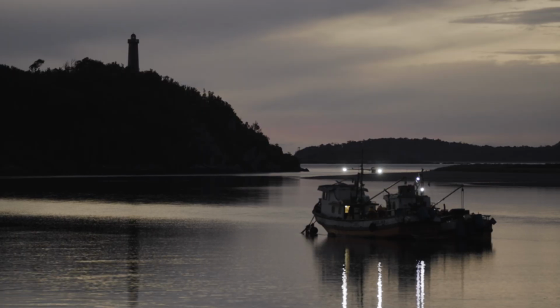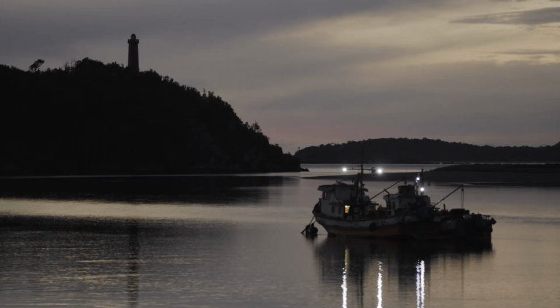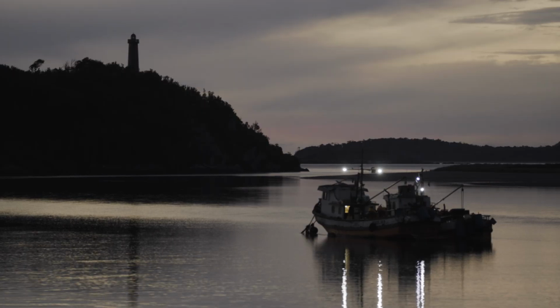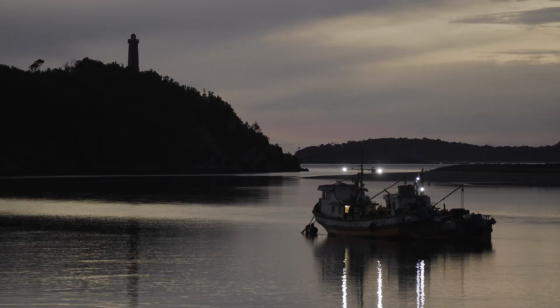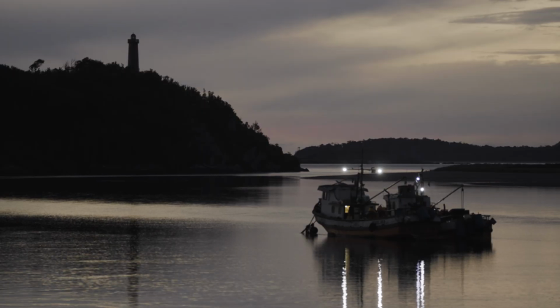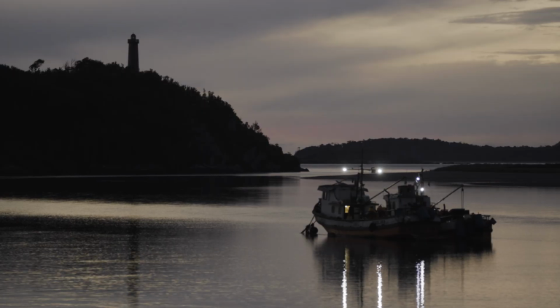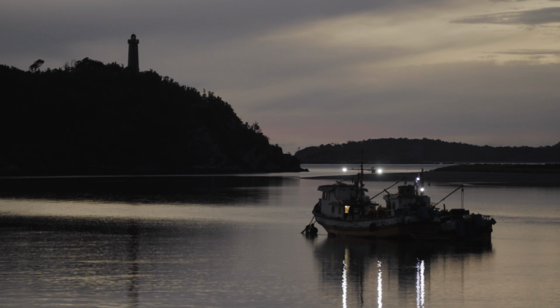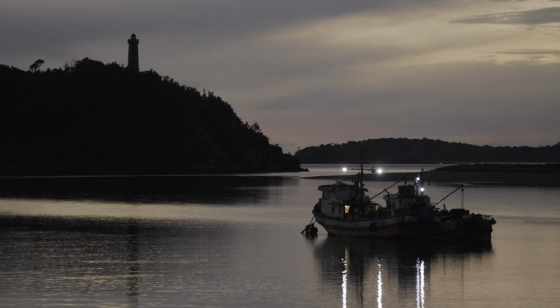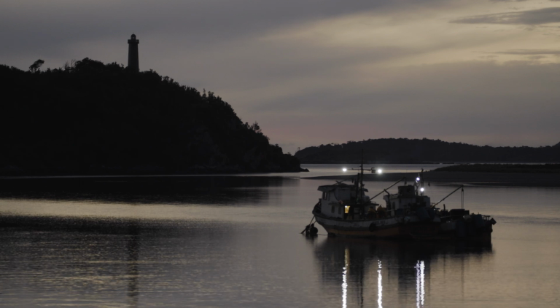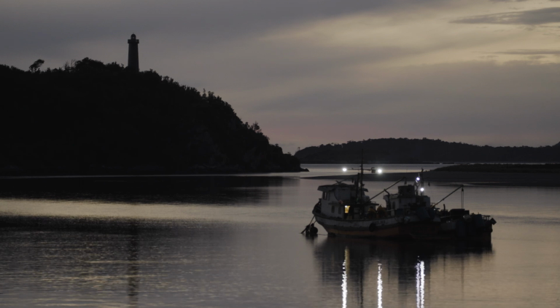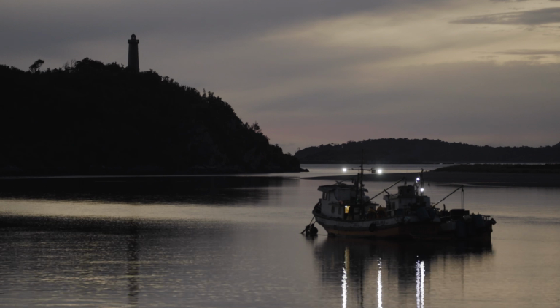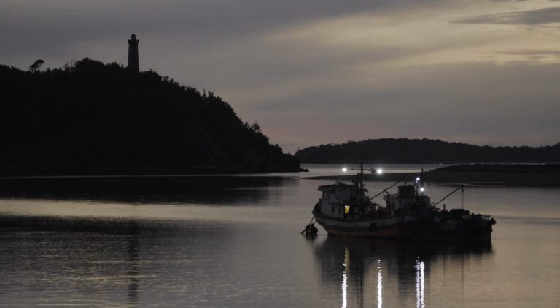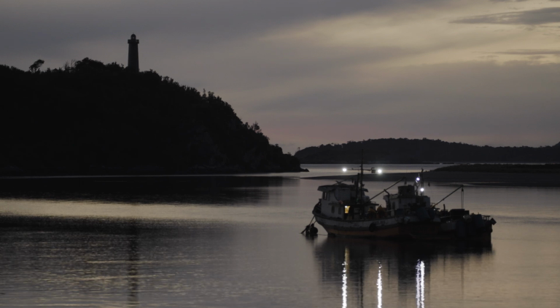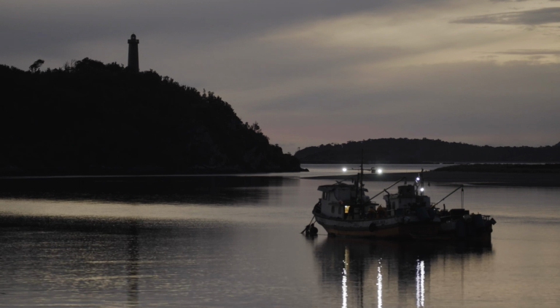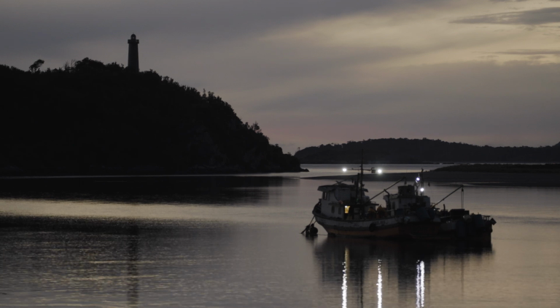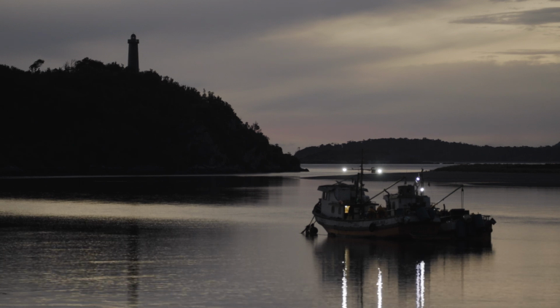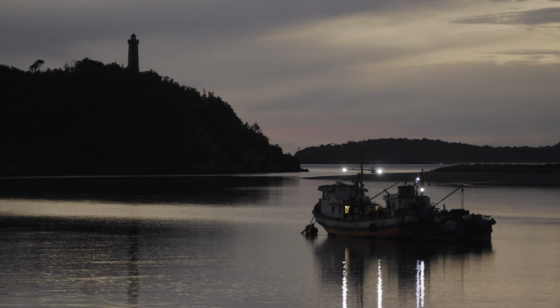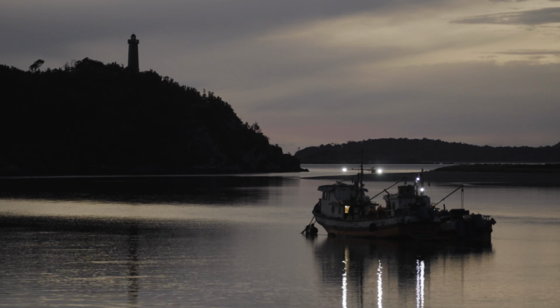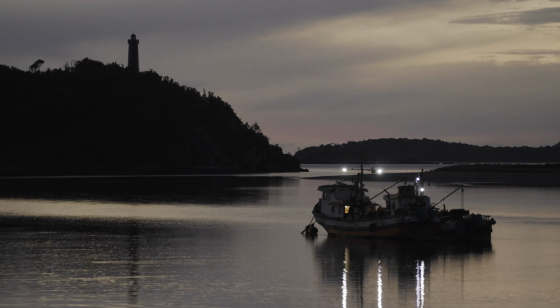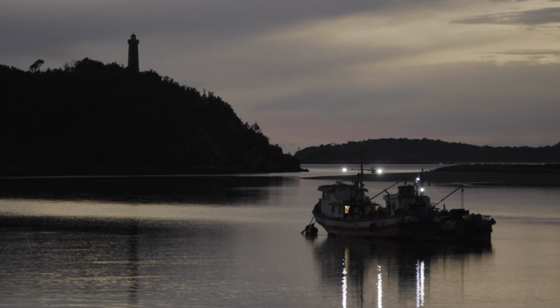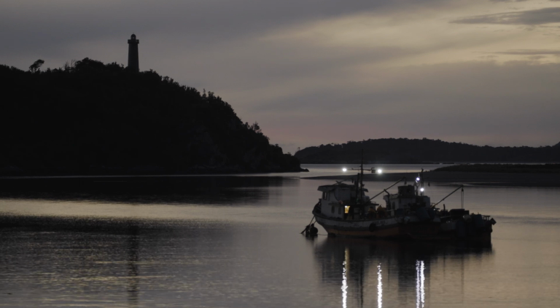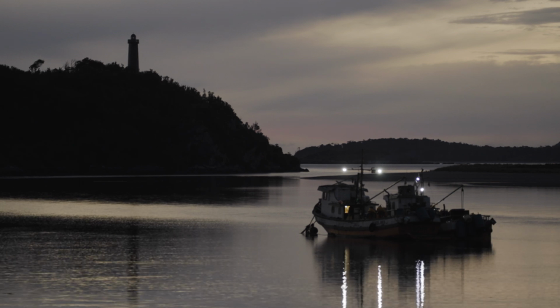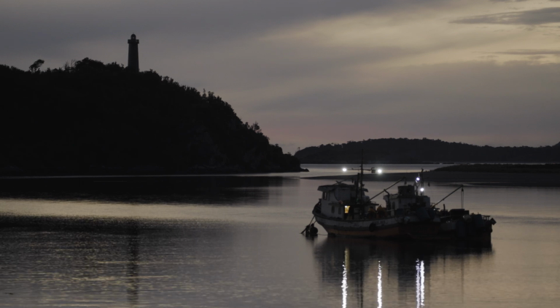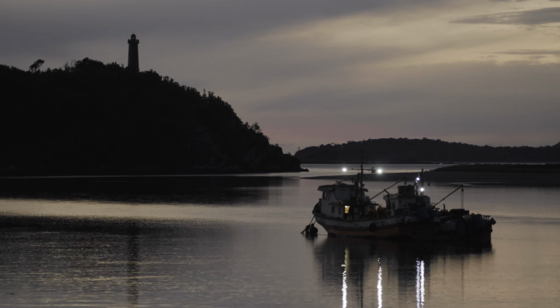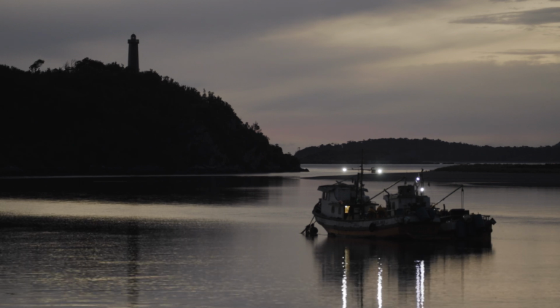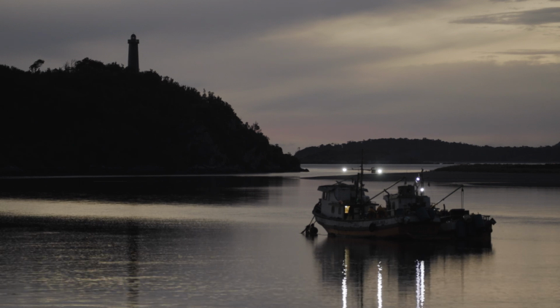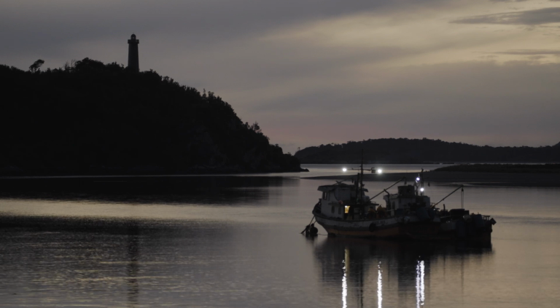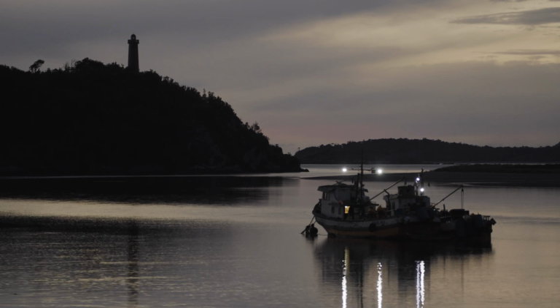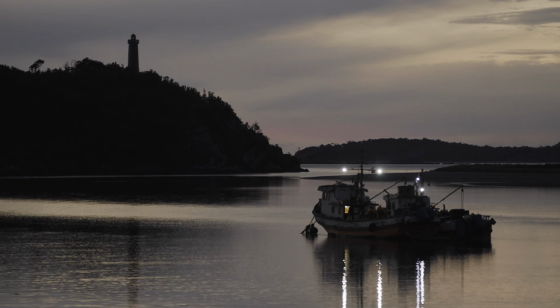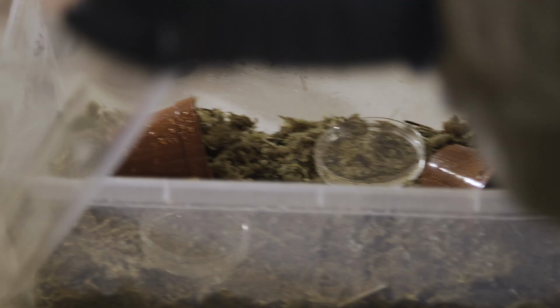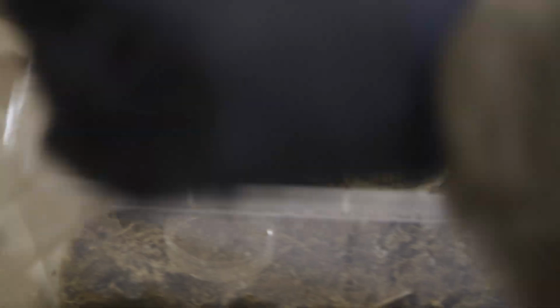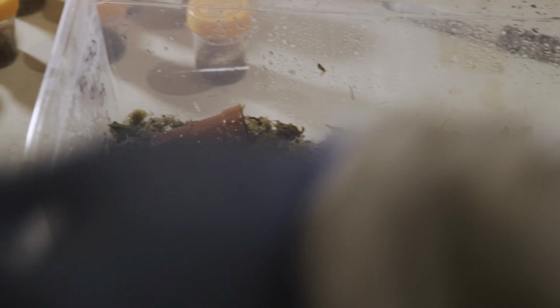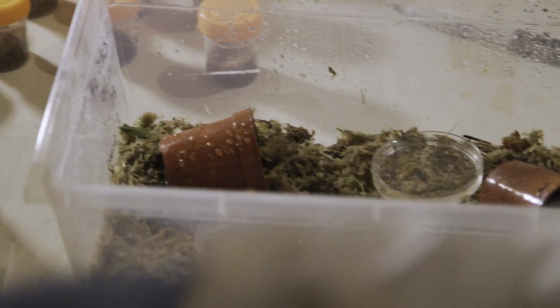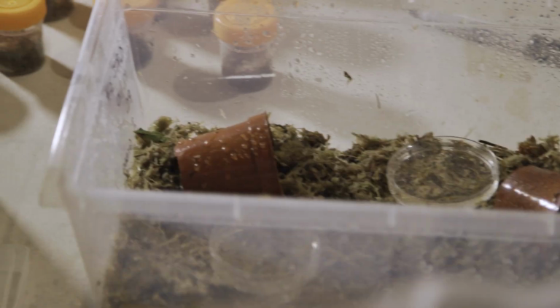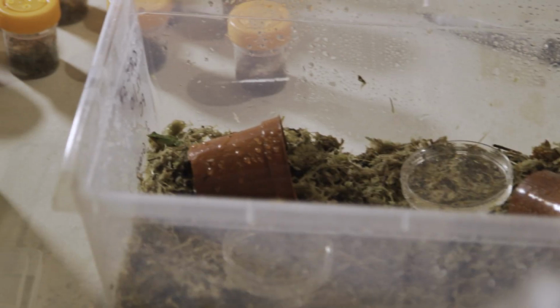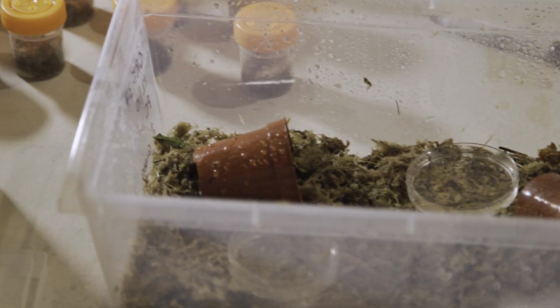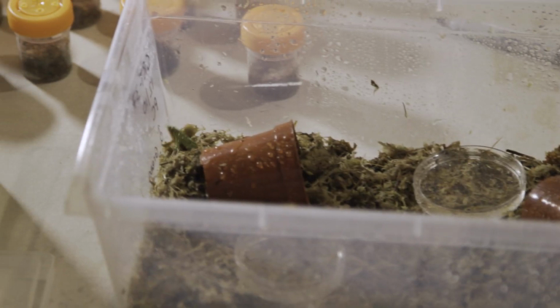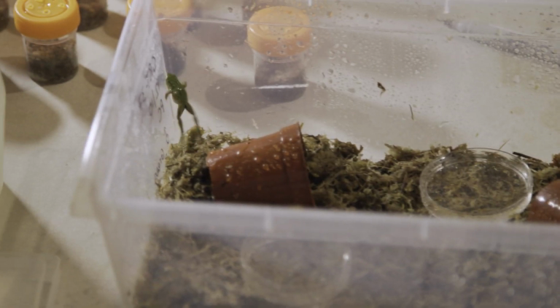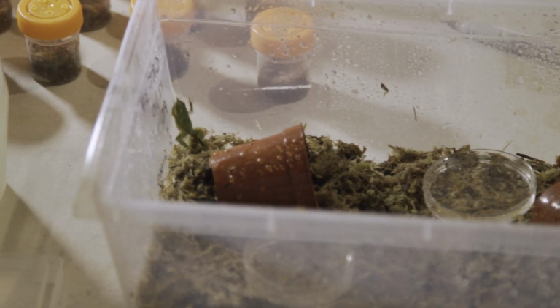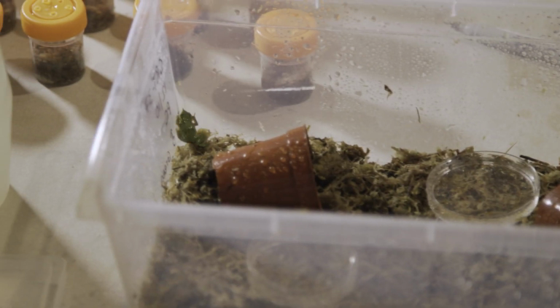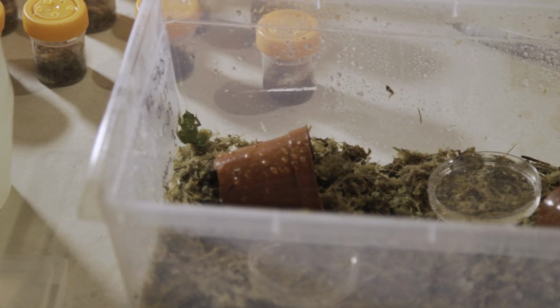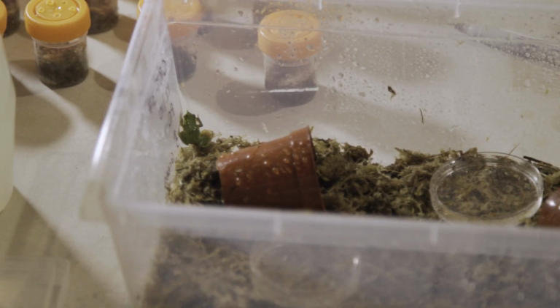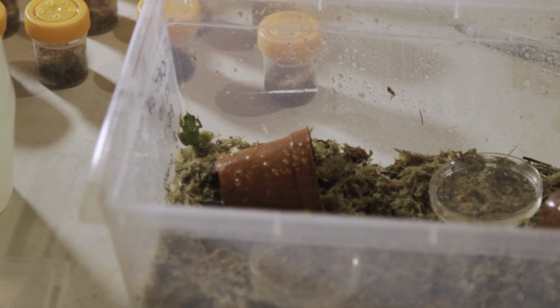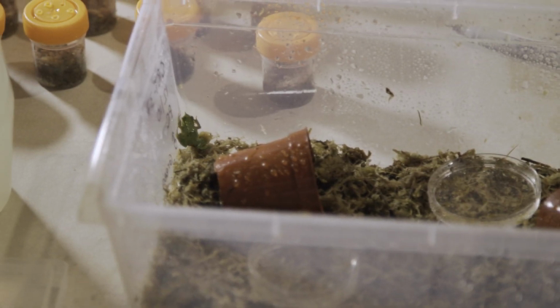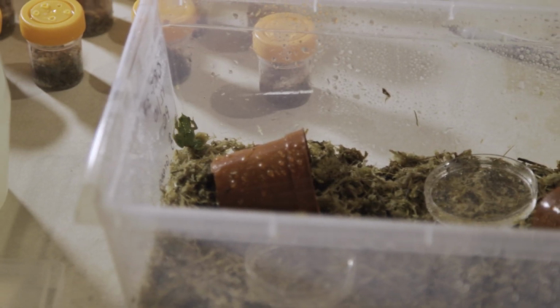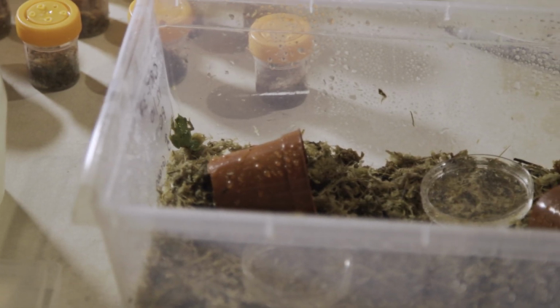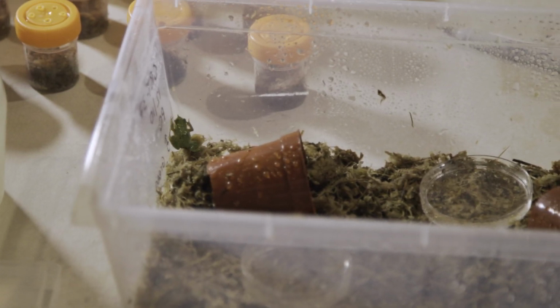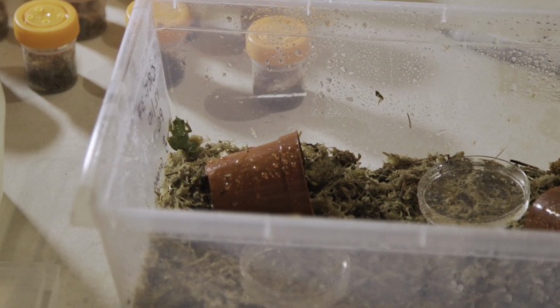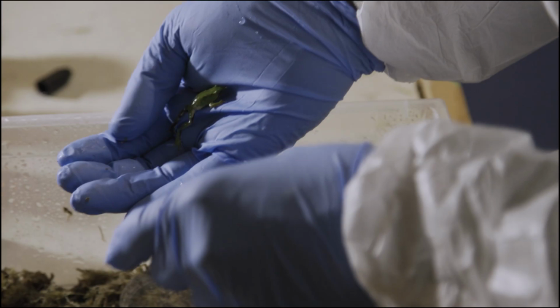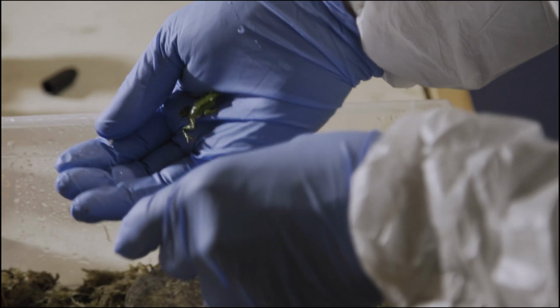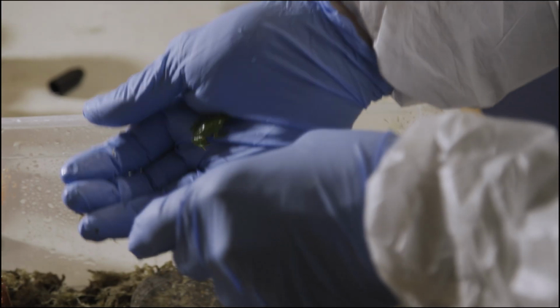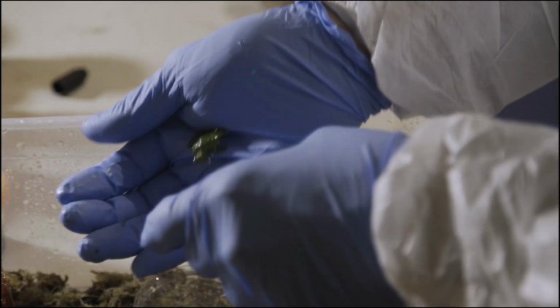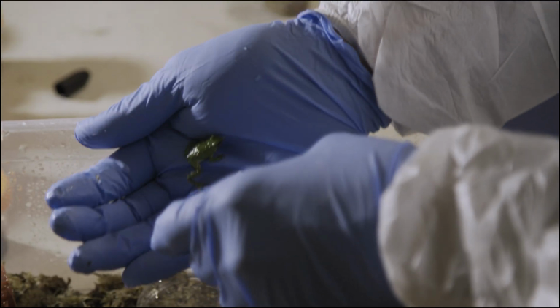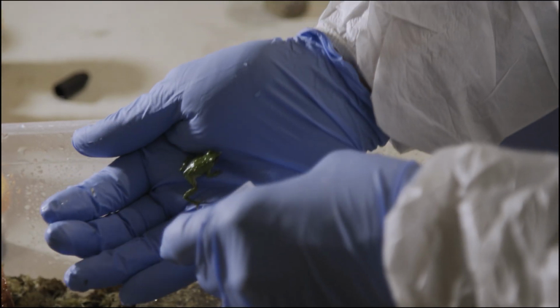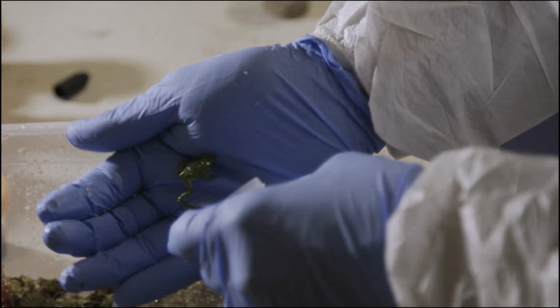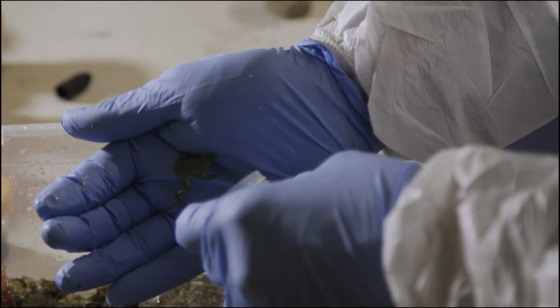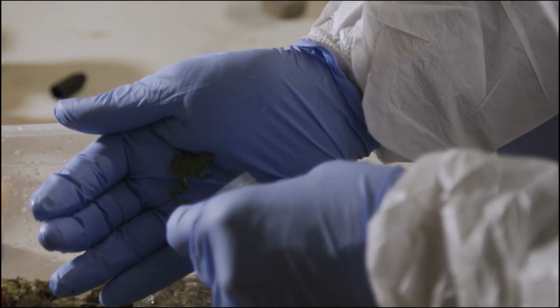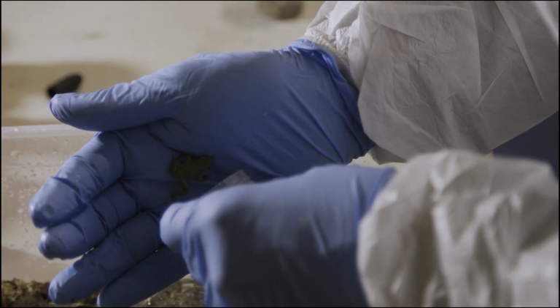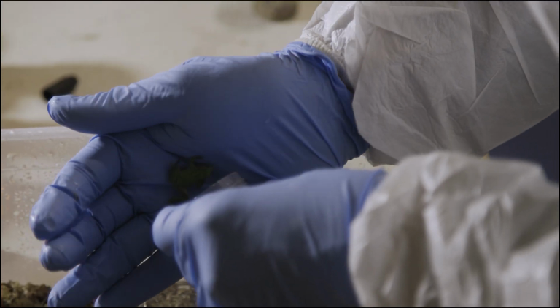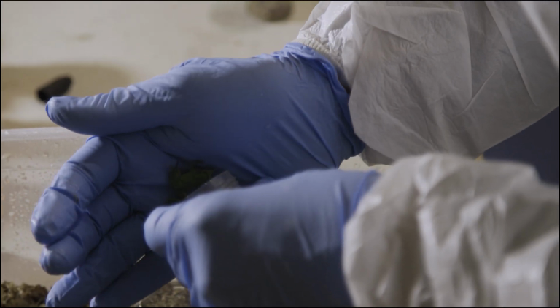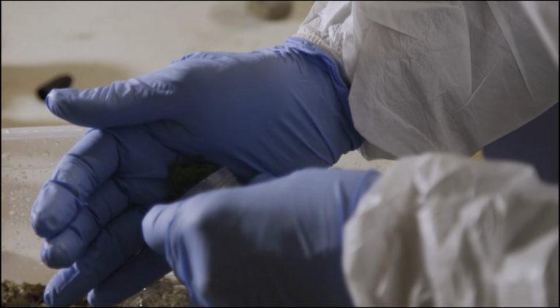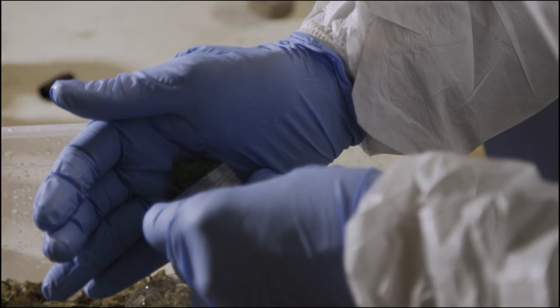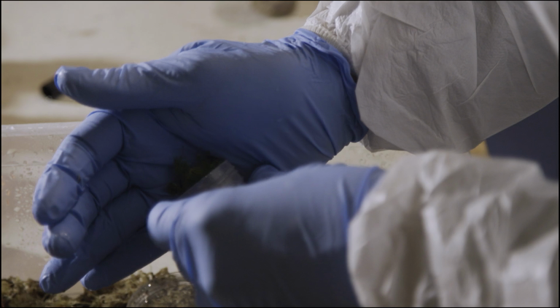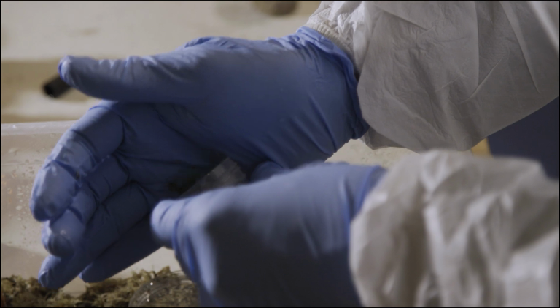With only a few hours until the boat departs, it's time to prepare the frogs for their long journey.